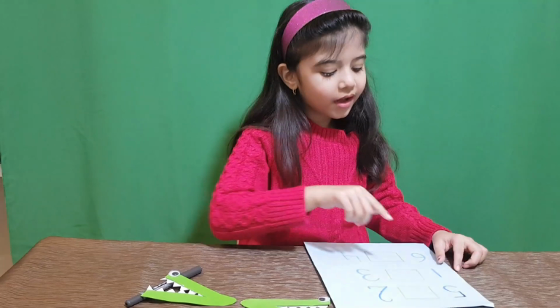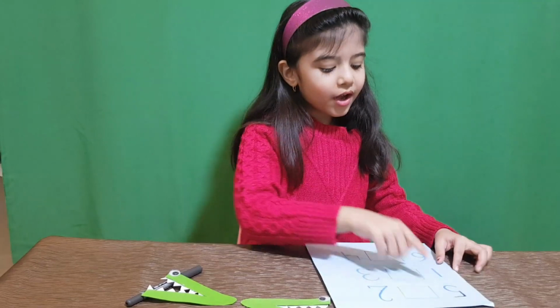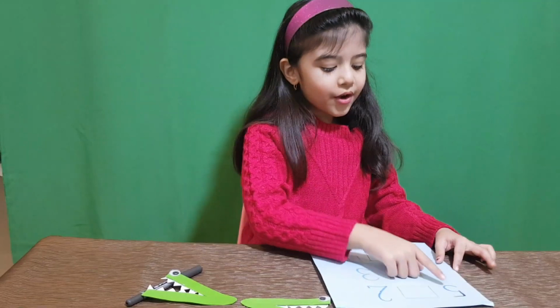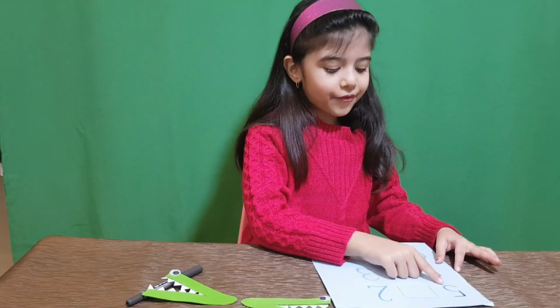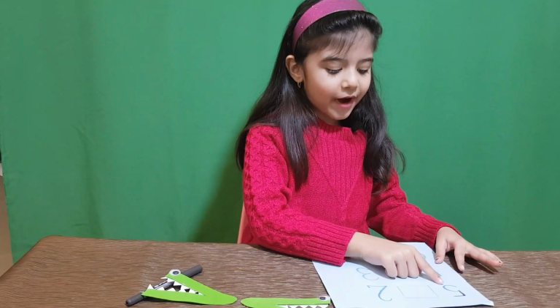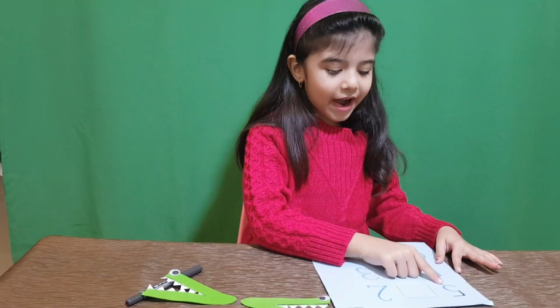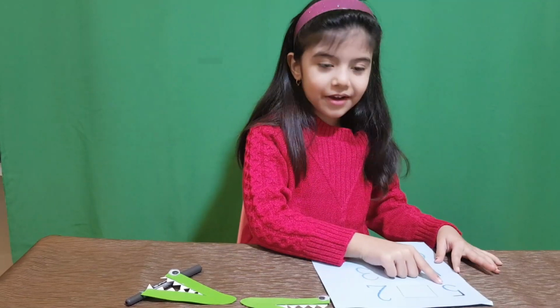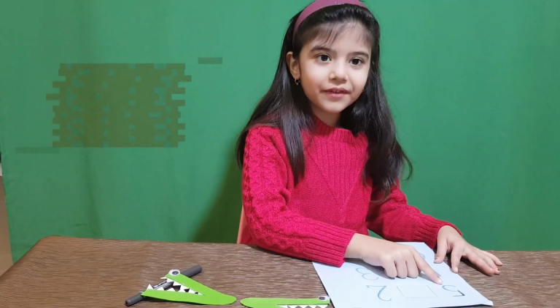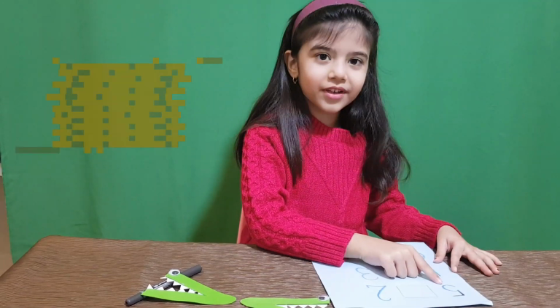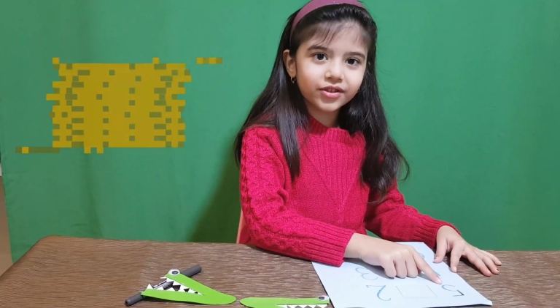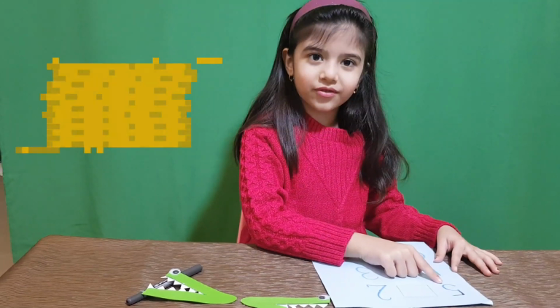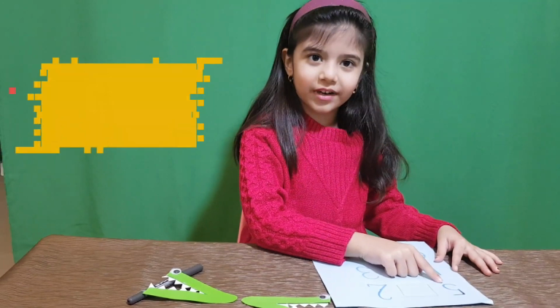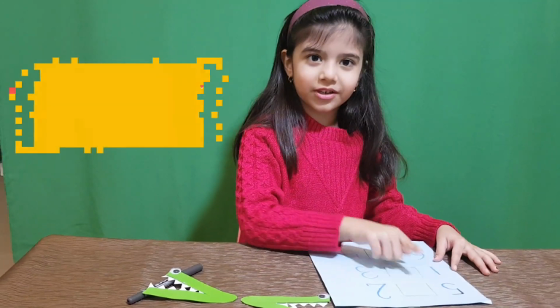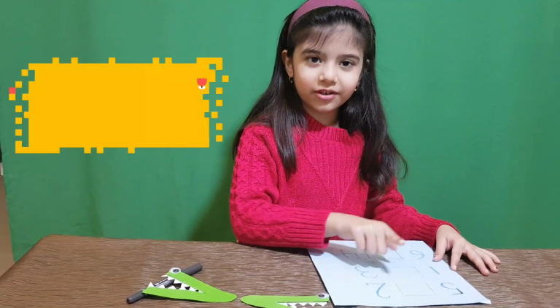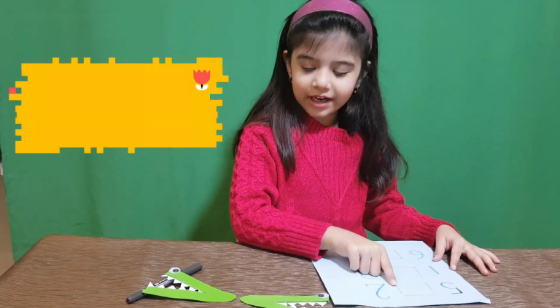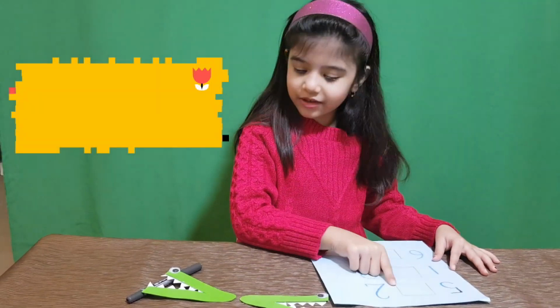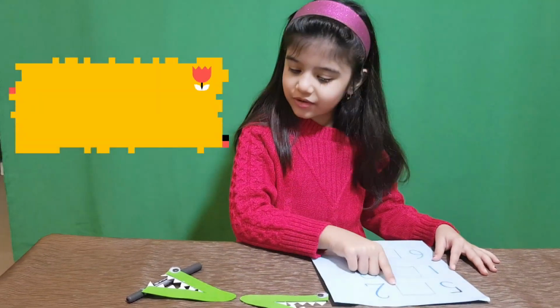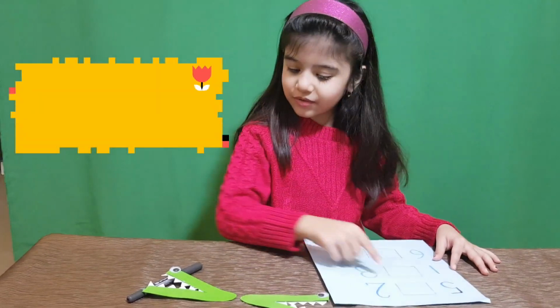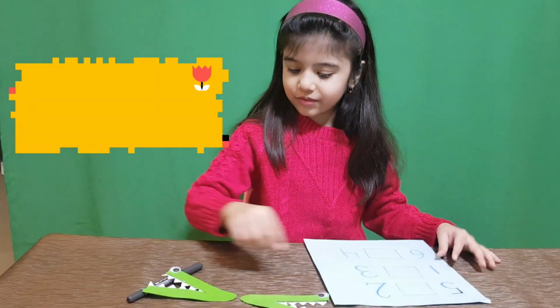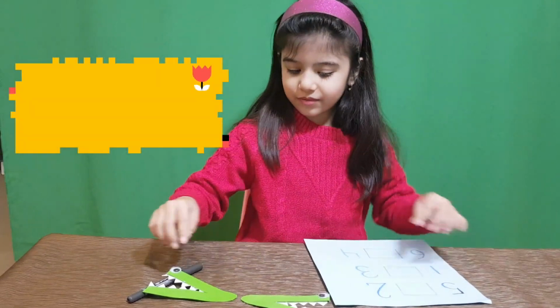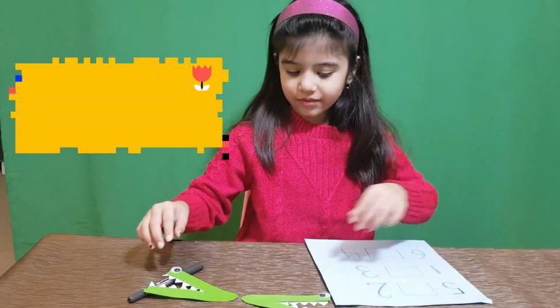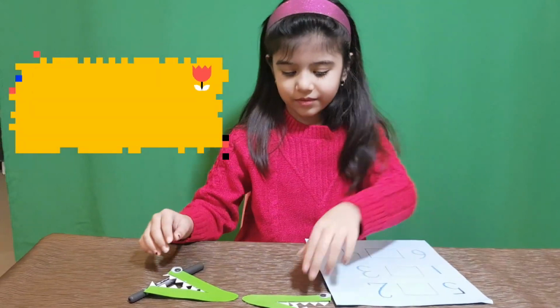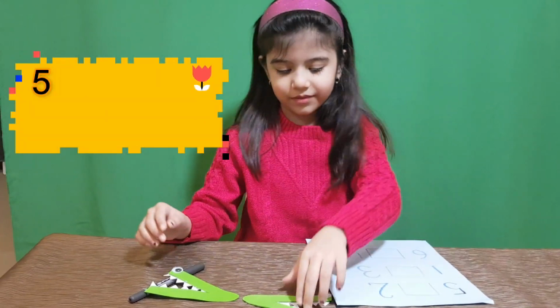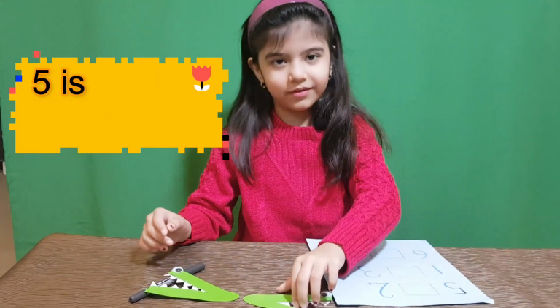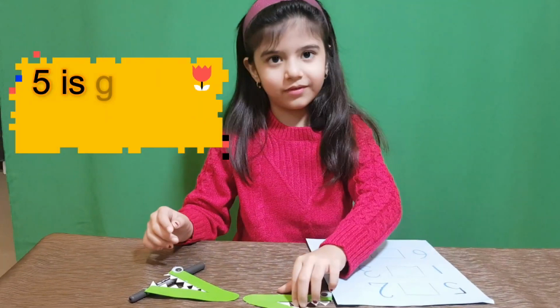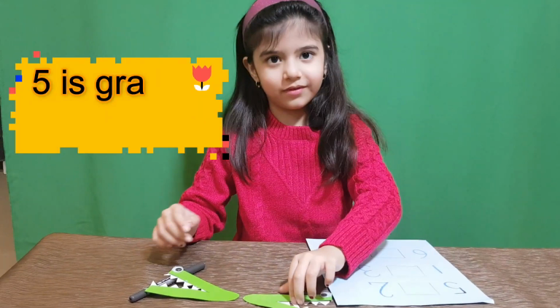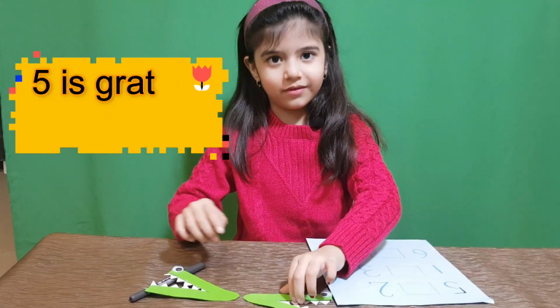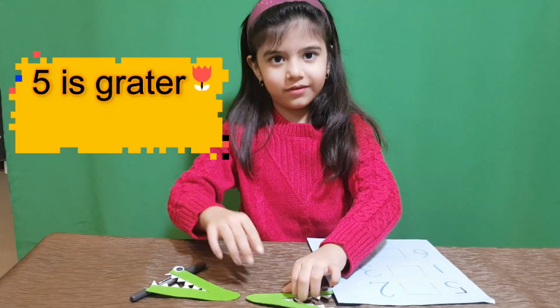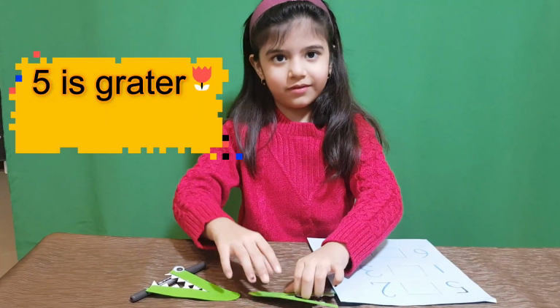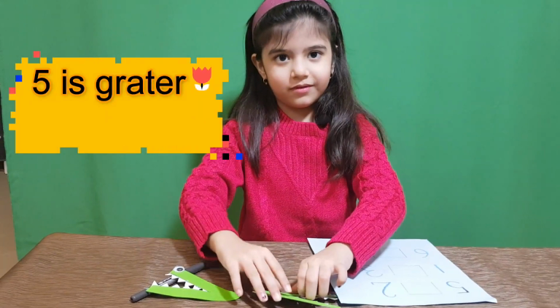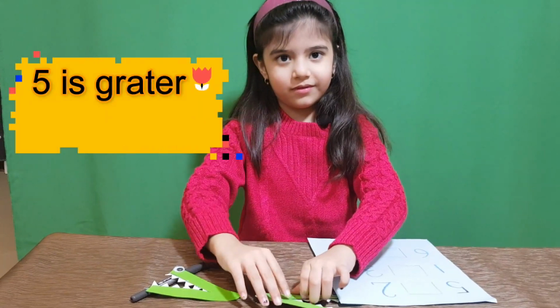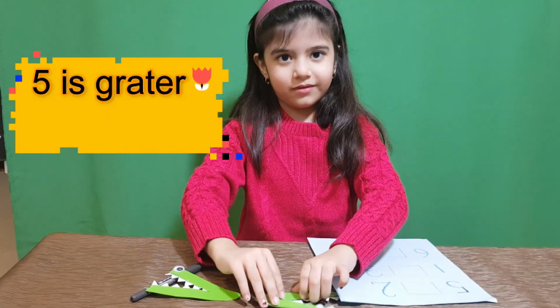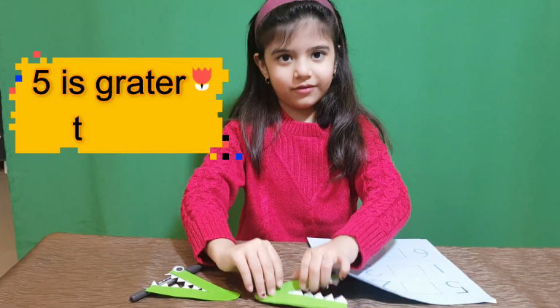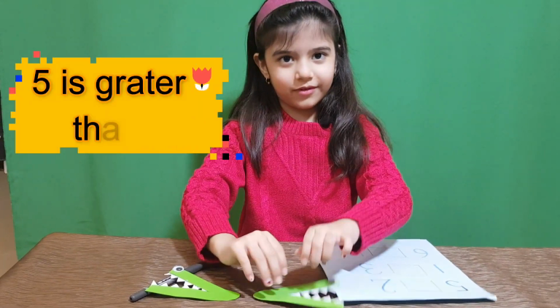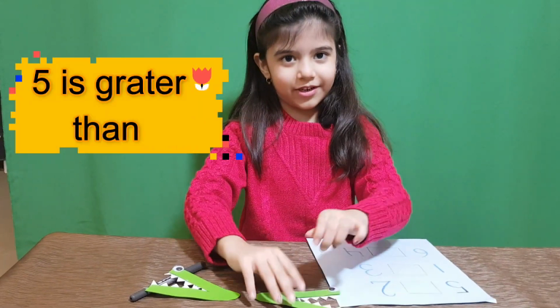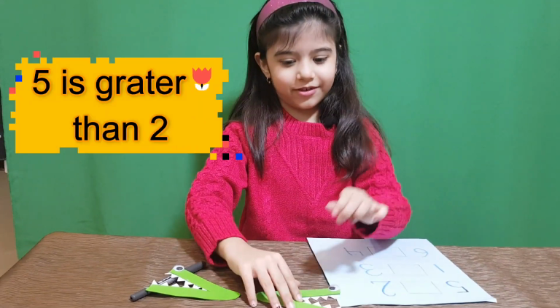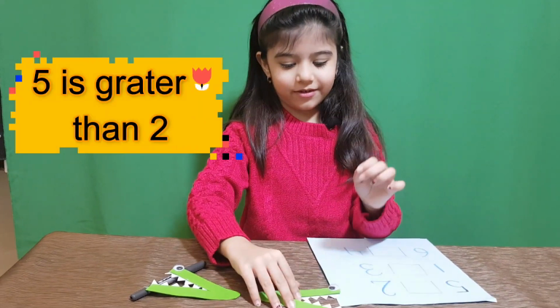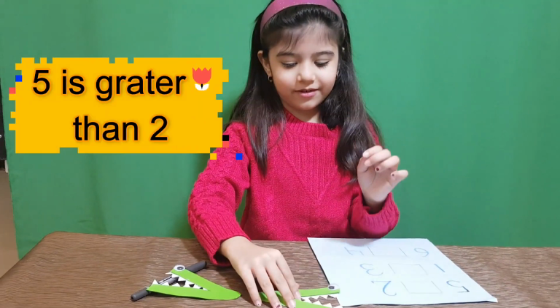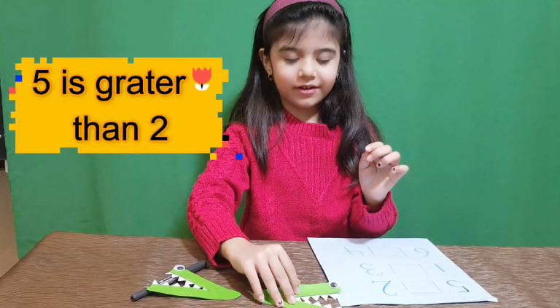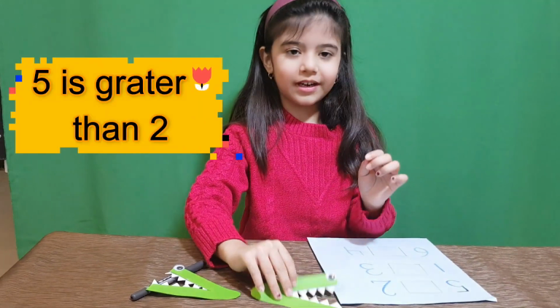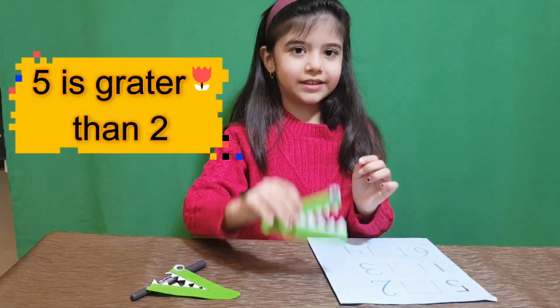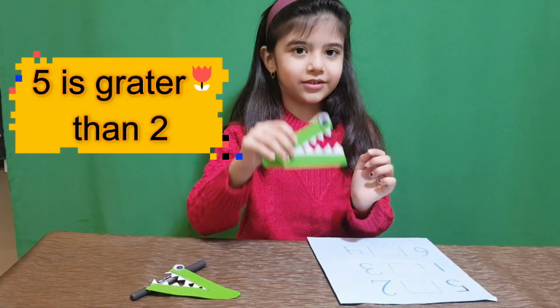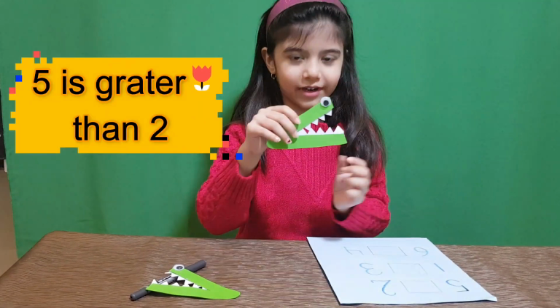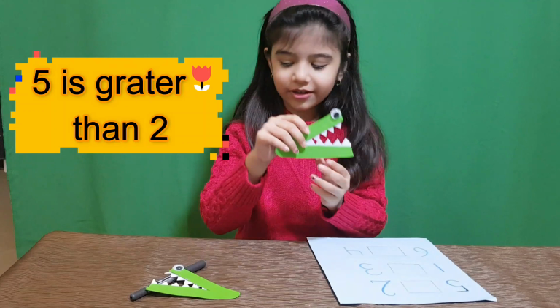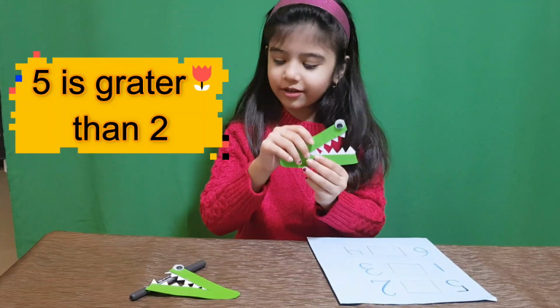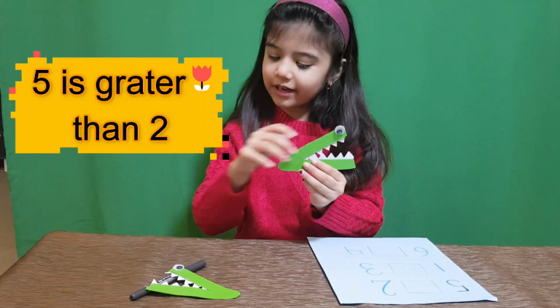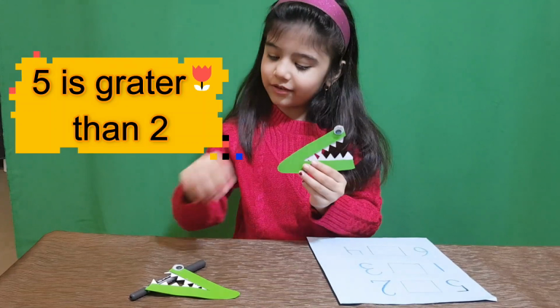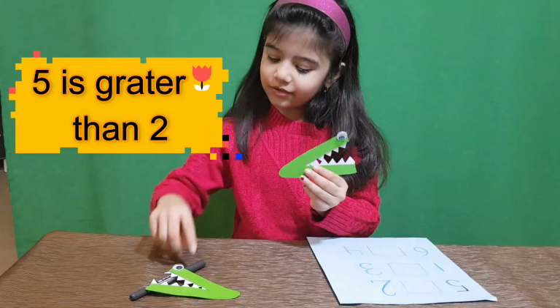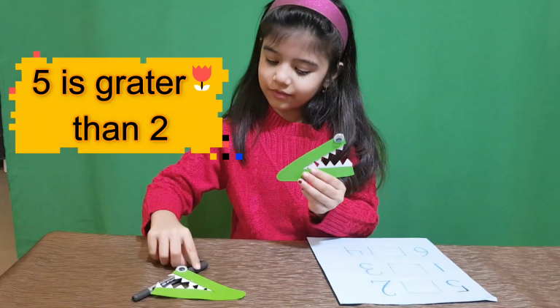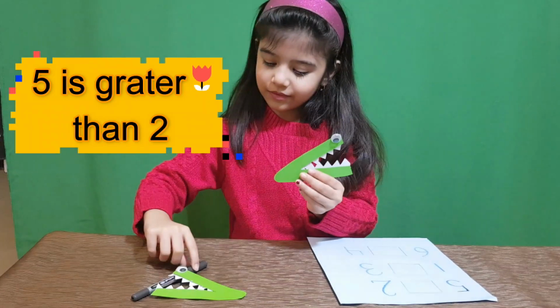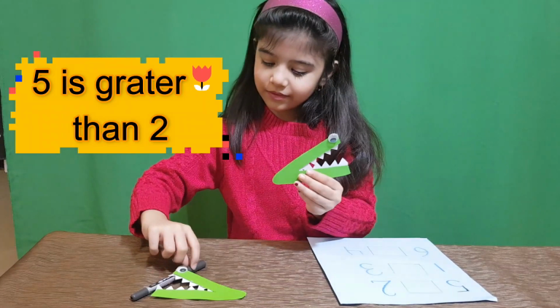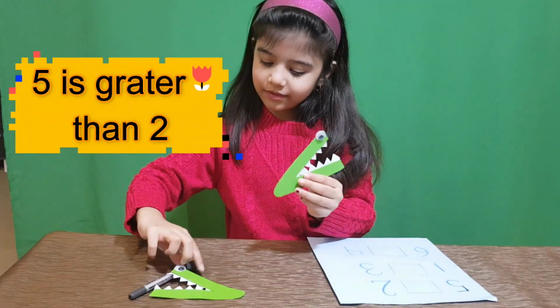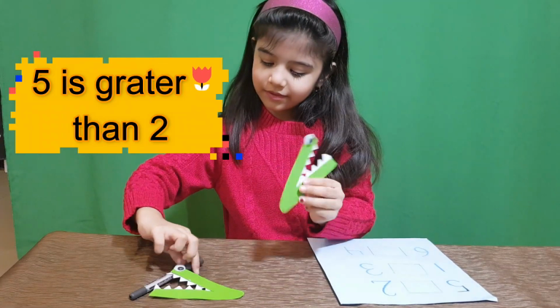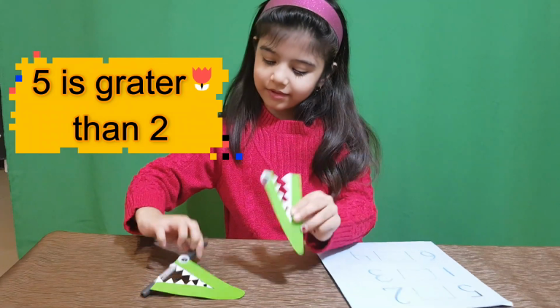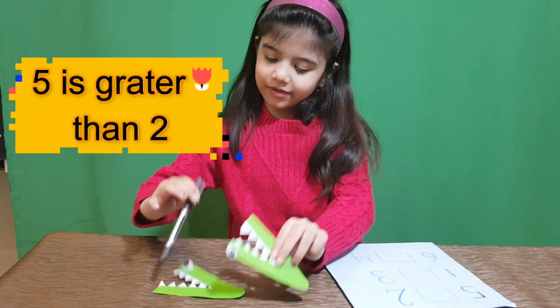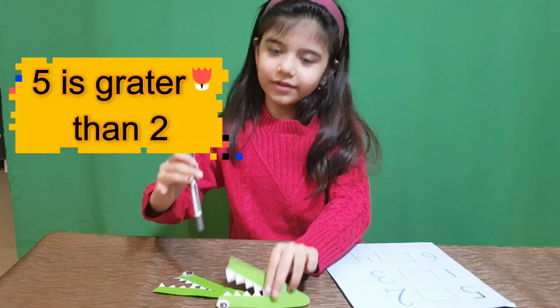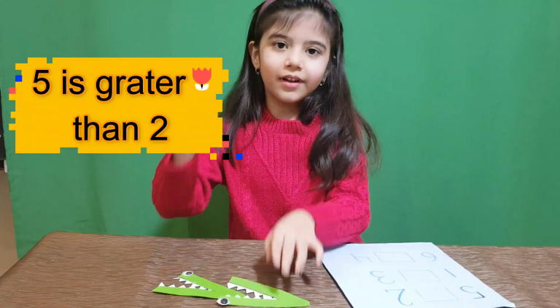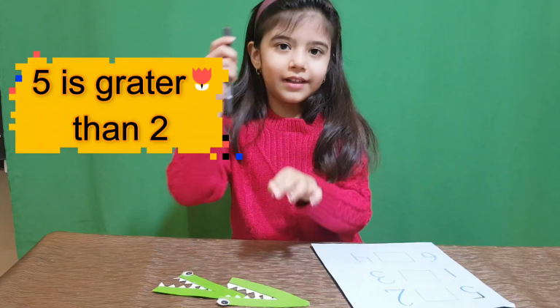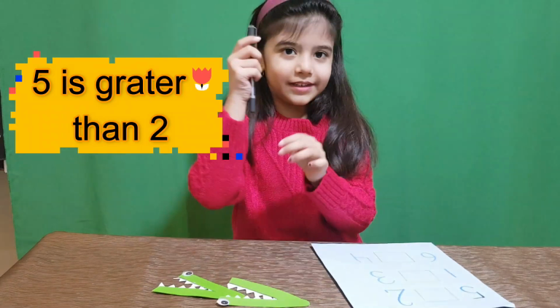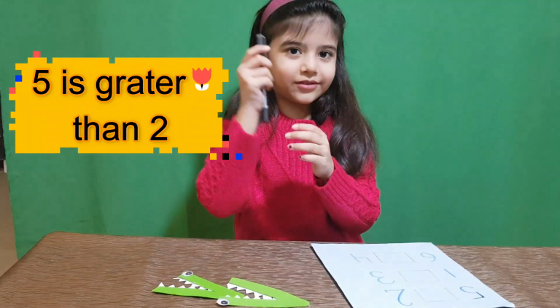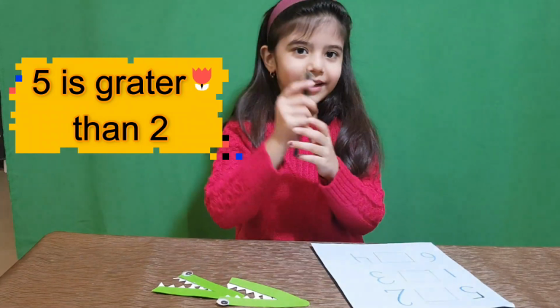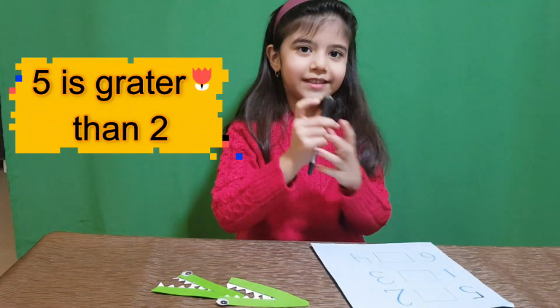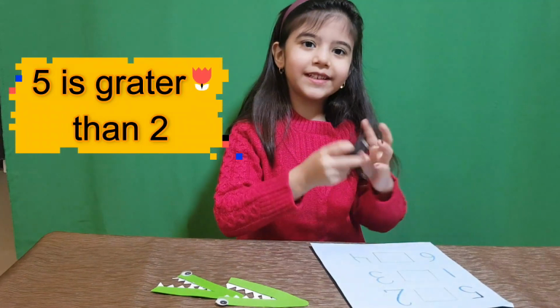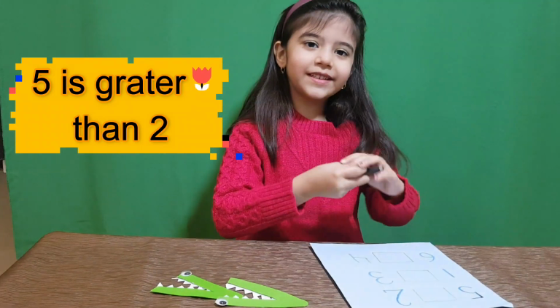5 is greater than 2. Greater. It's greater than 2. Let's write it.